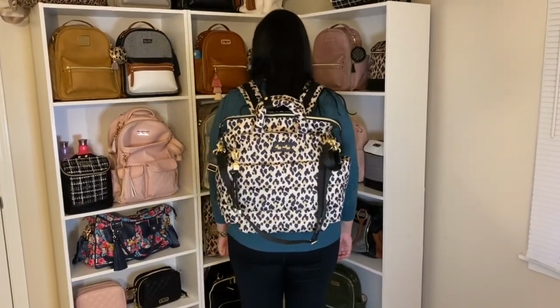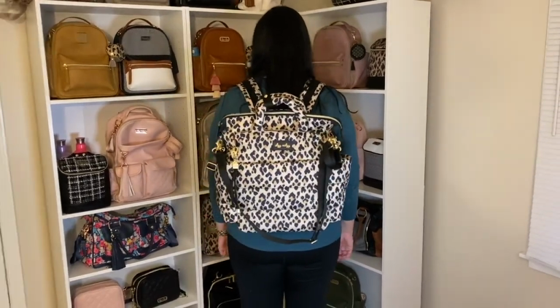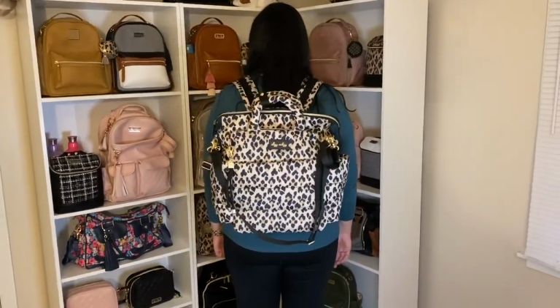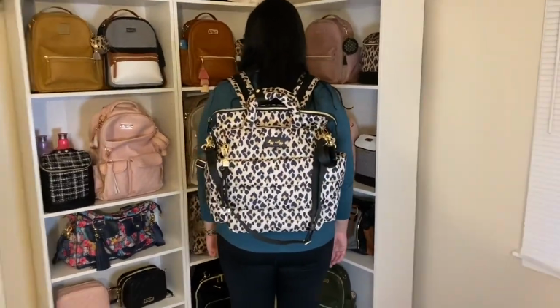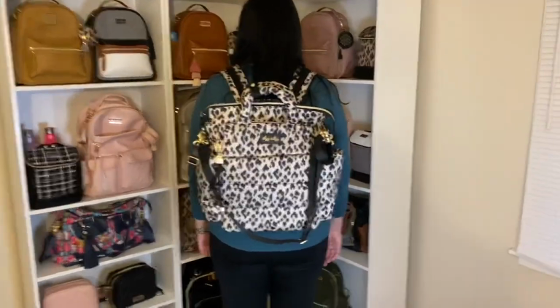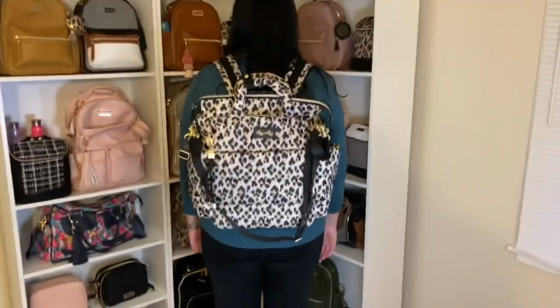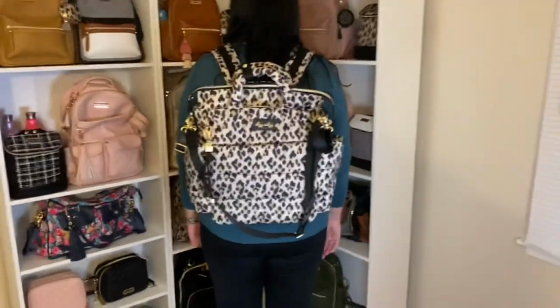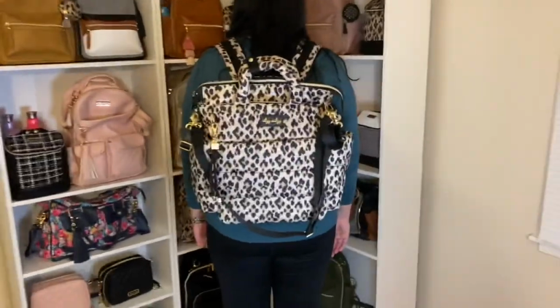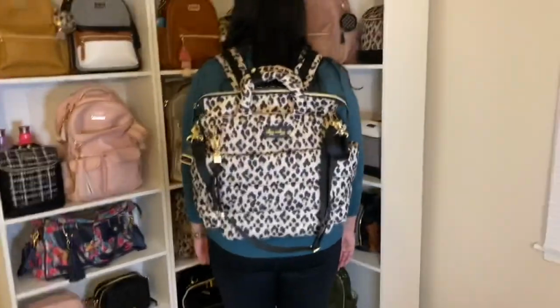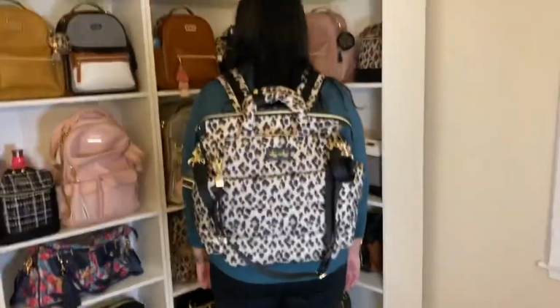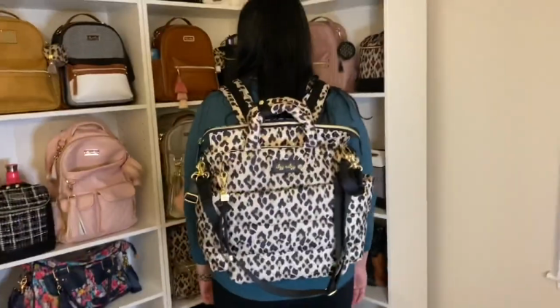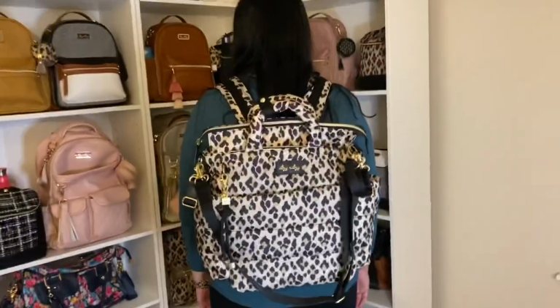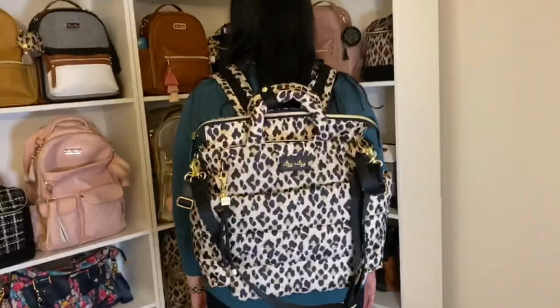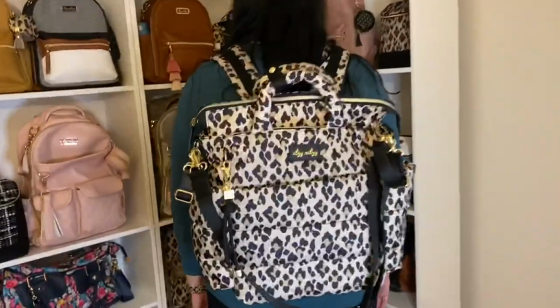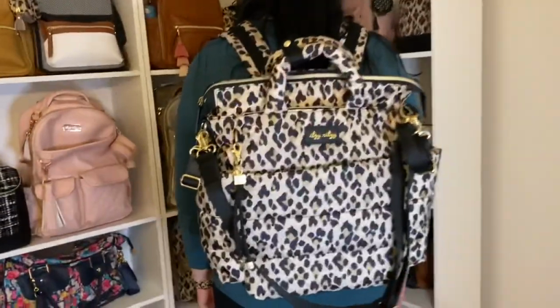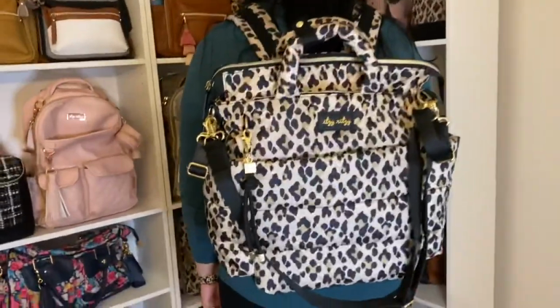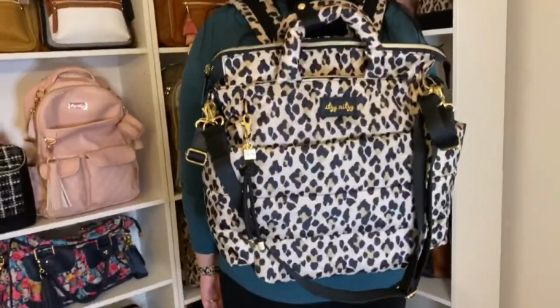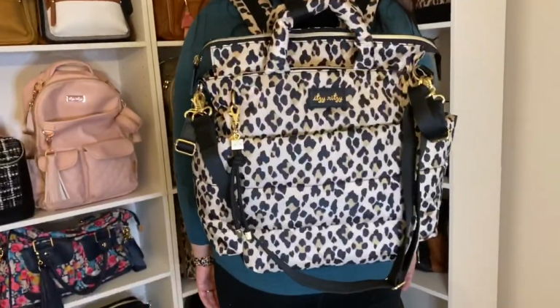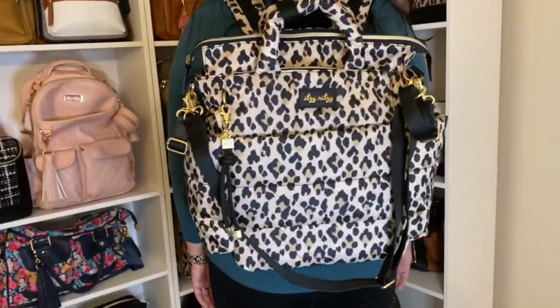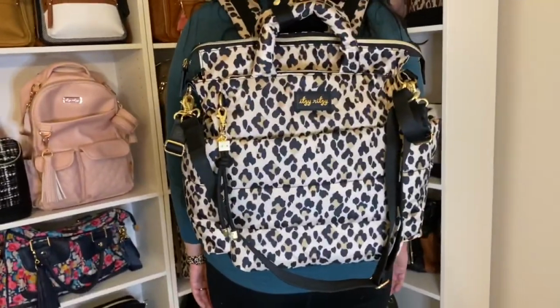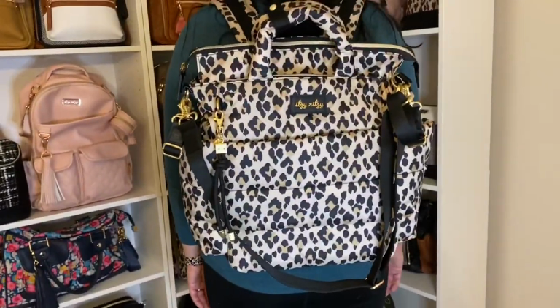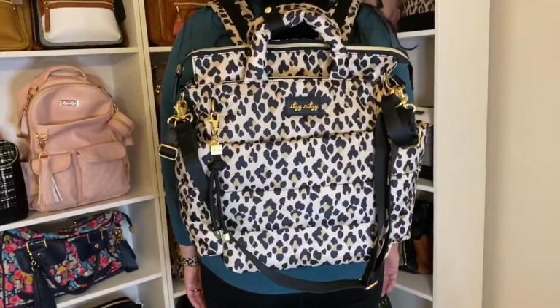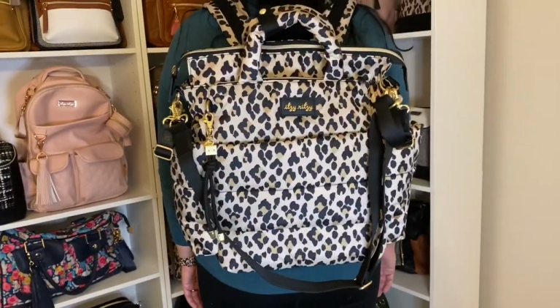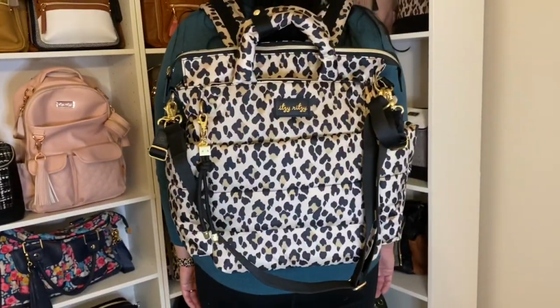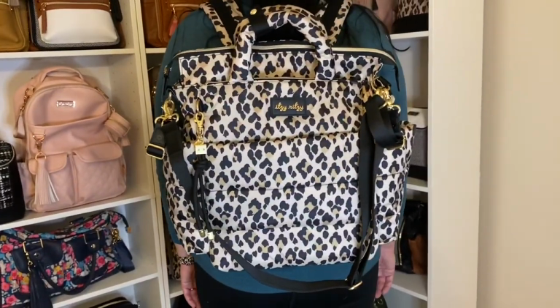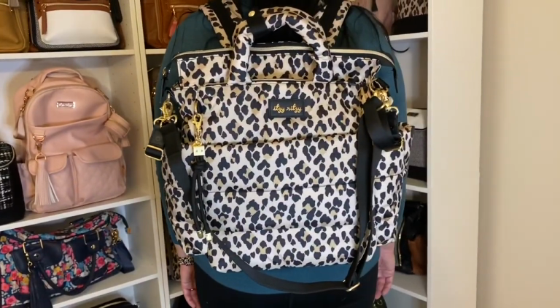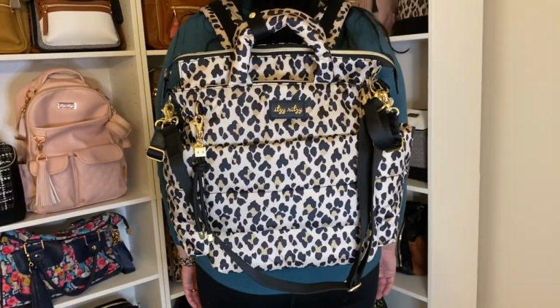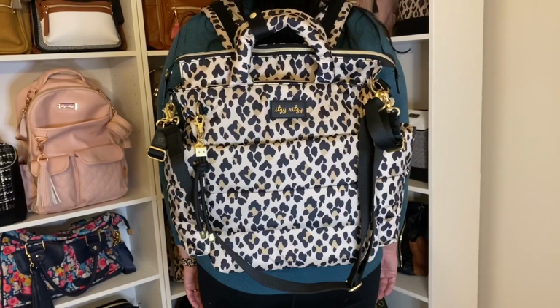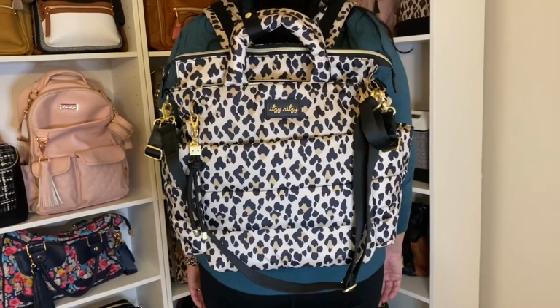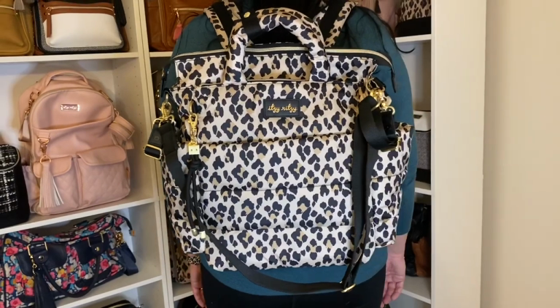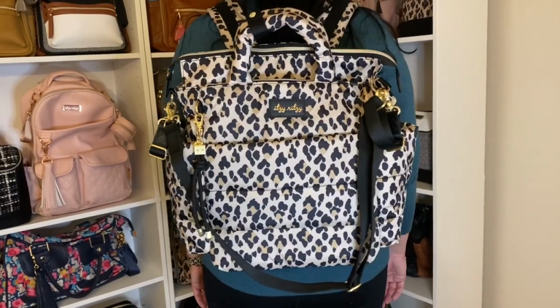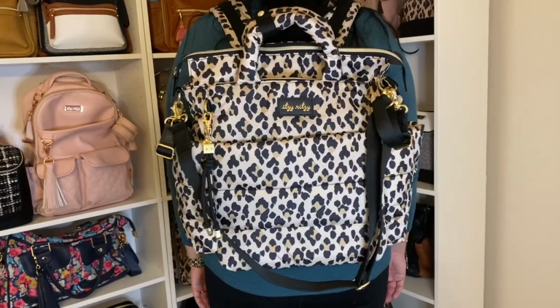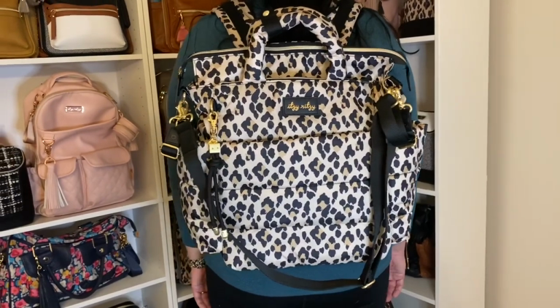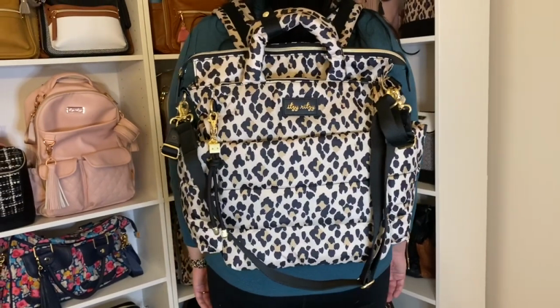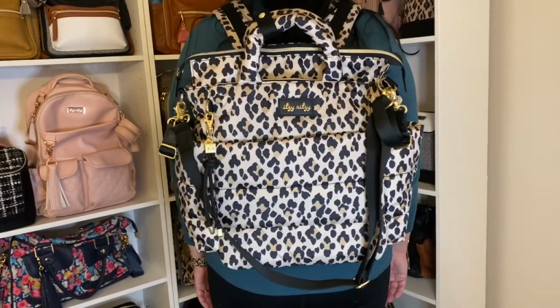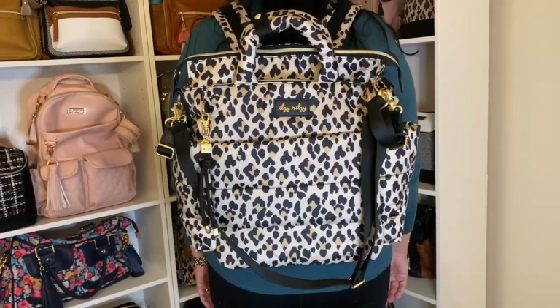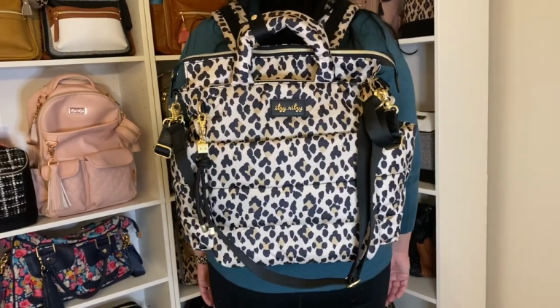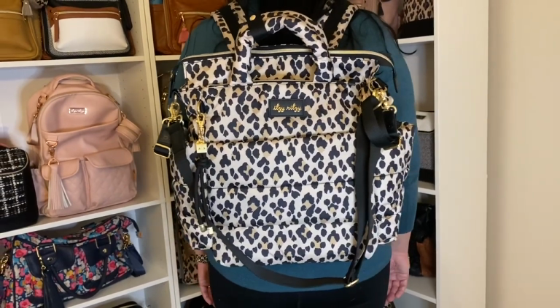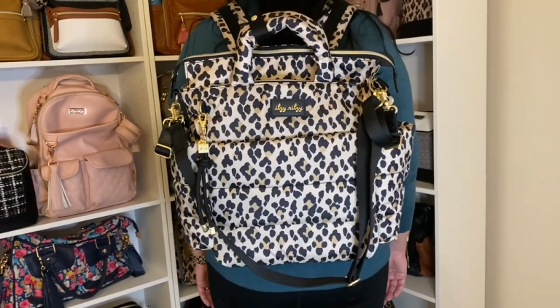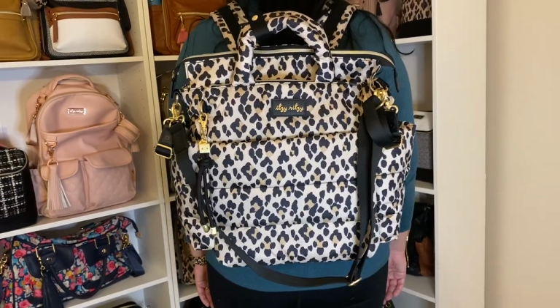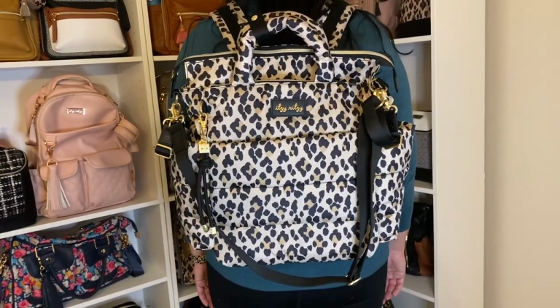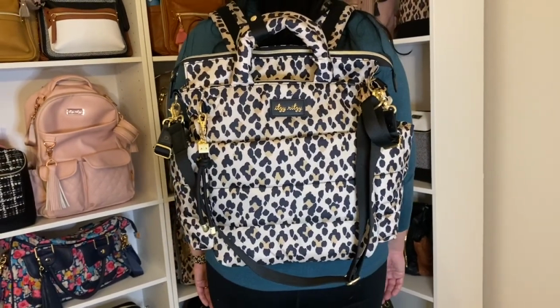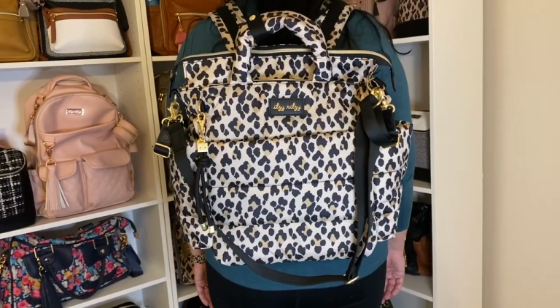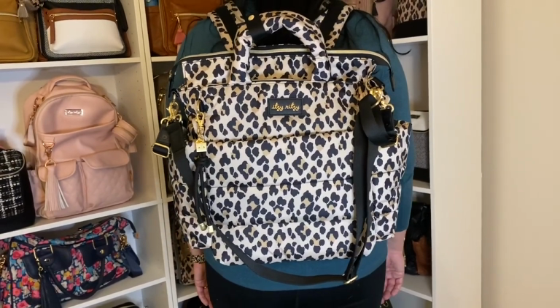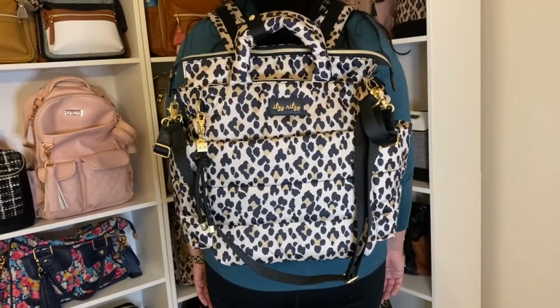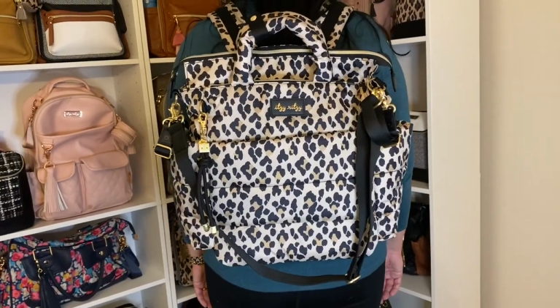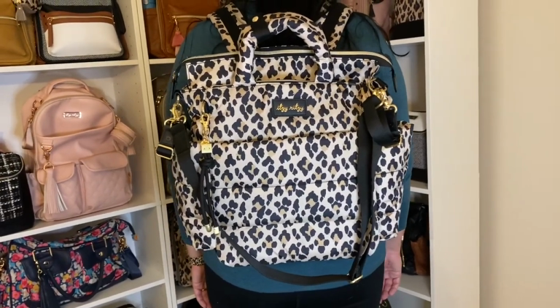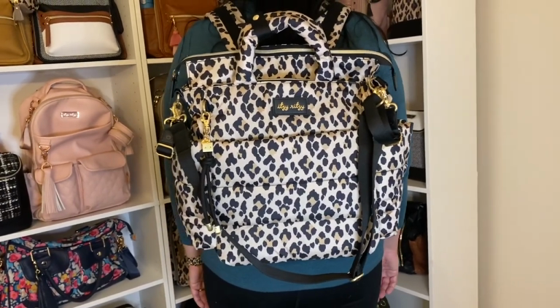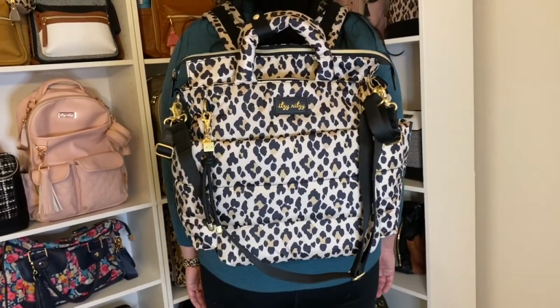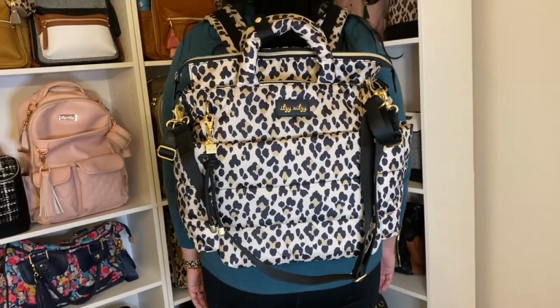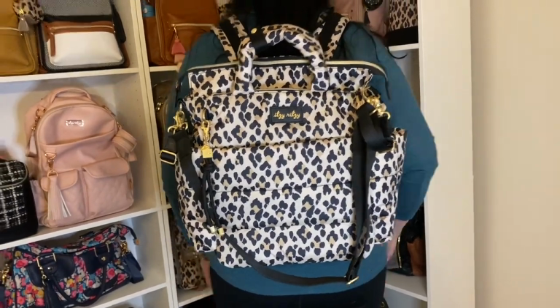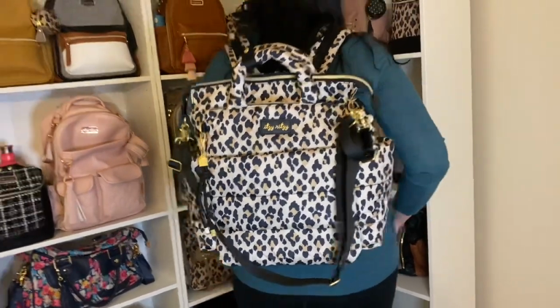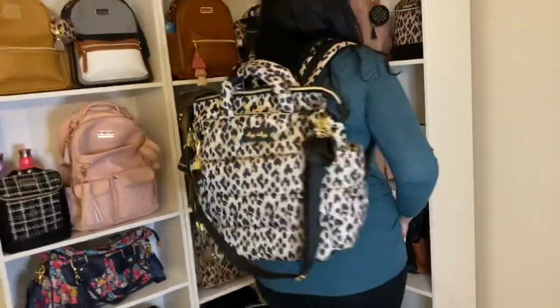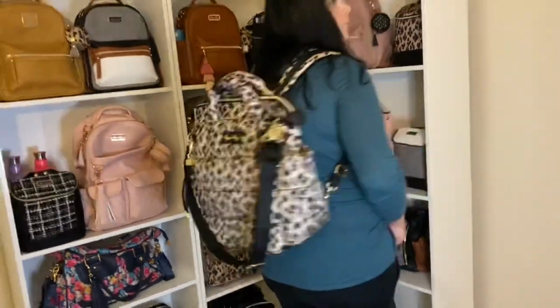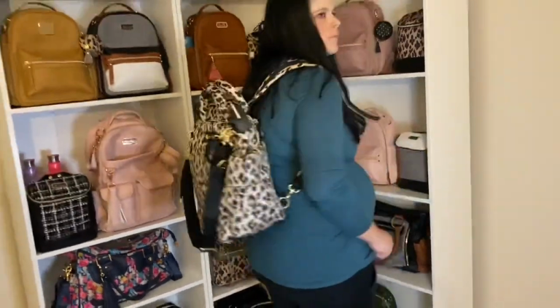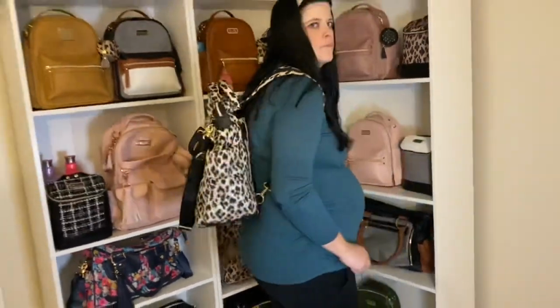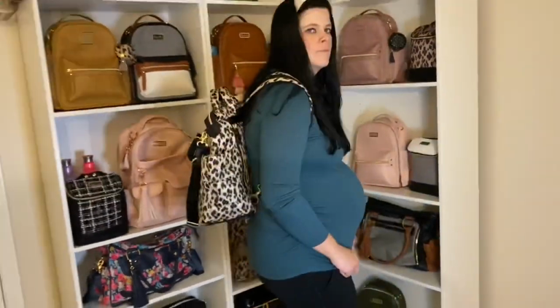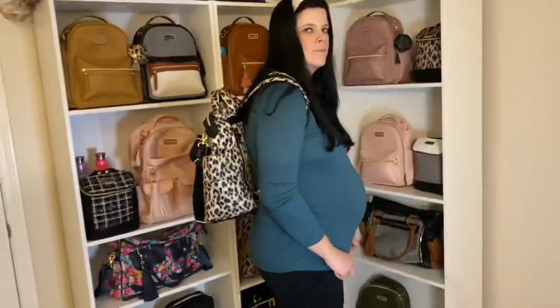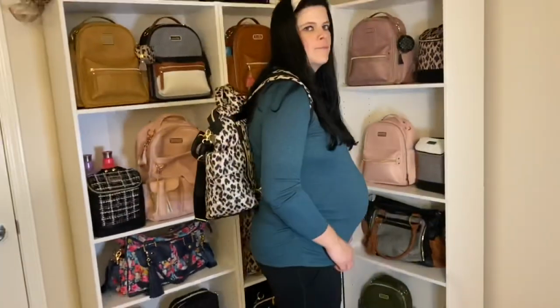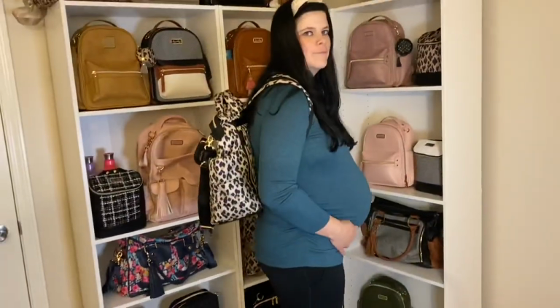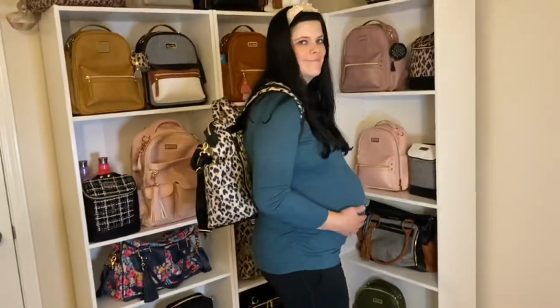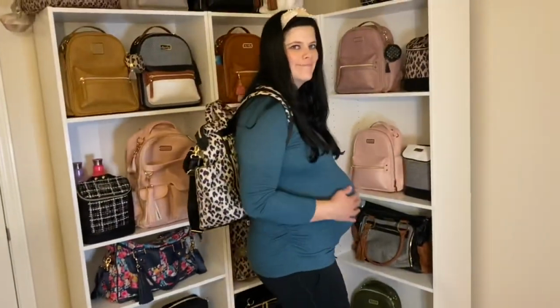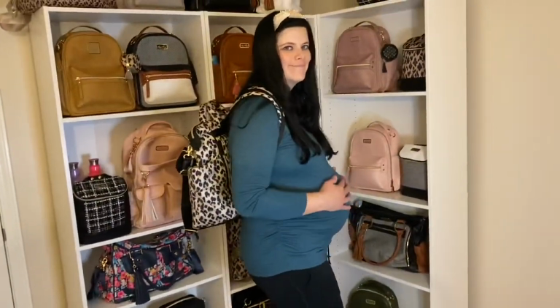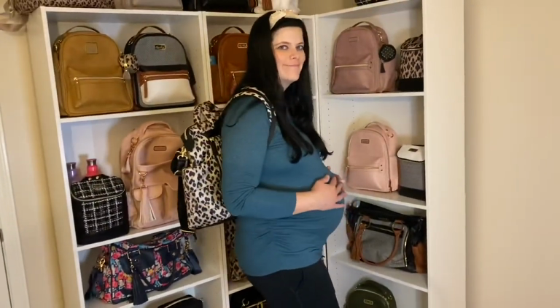Let me know if you guys would like to see a packing video of this bag. Alright guys, take care!